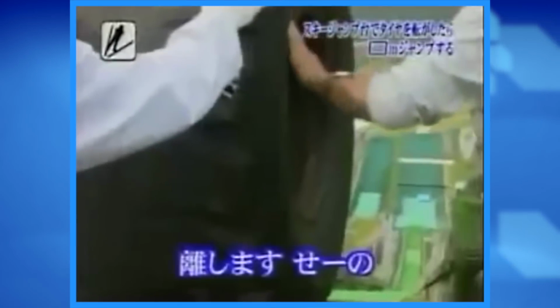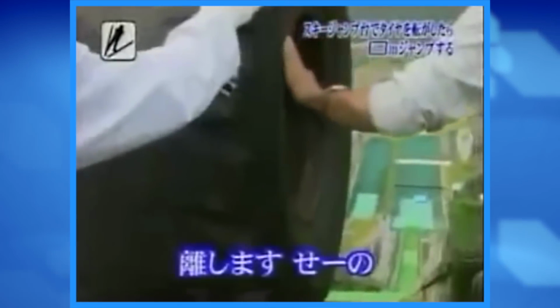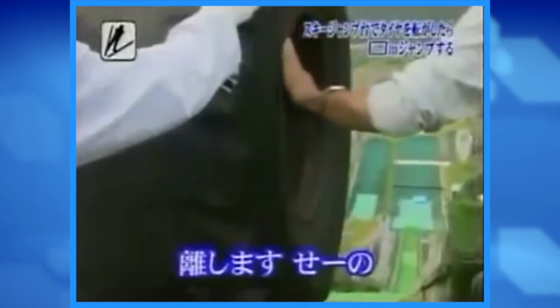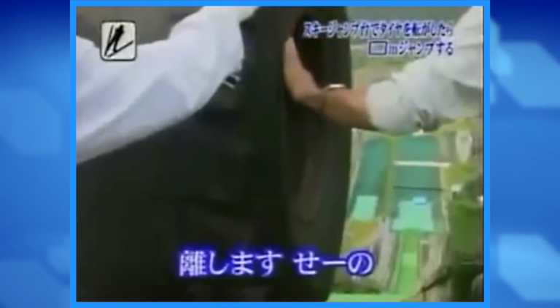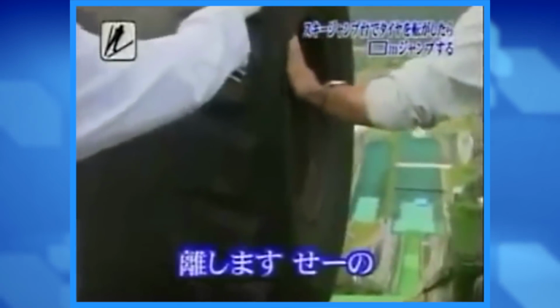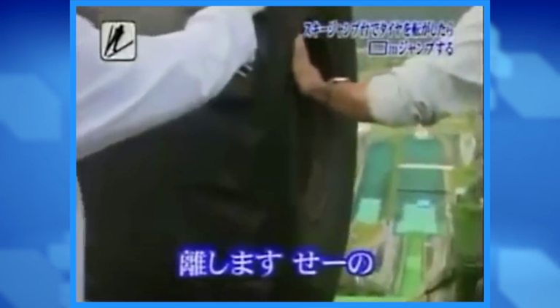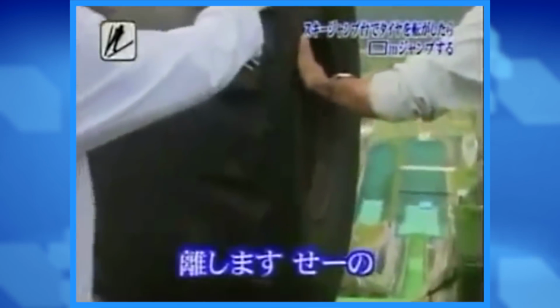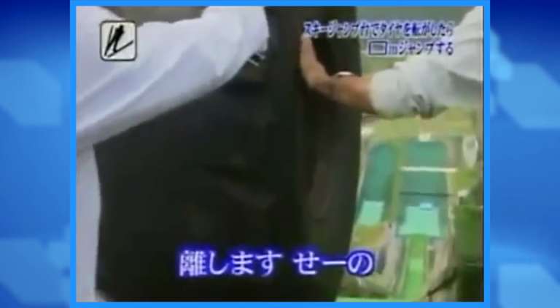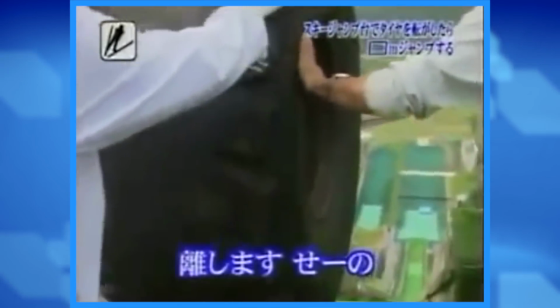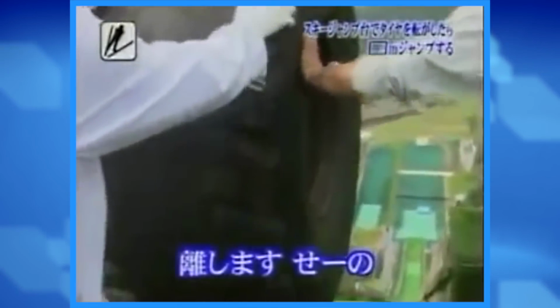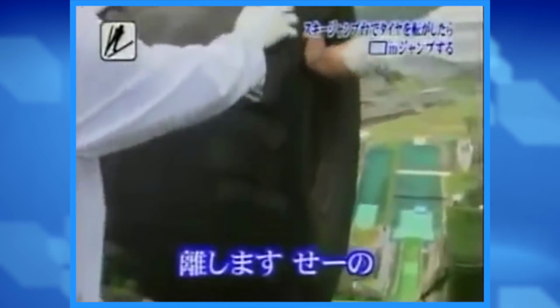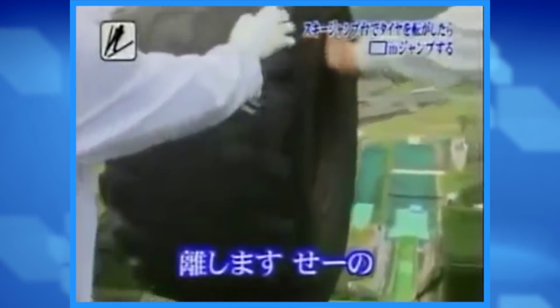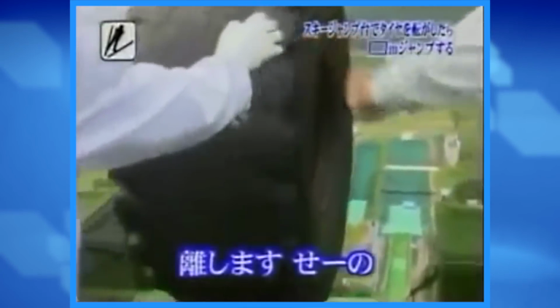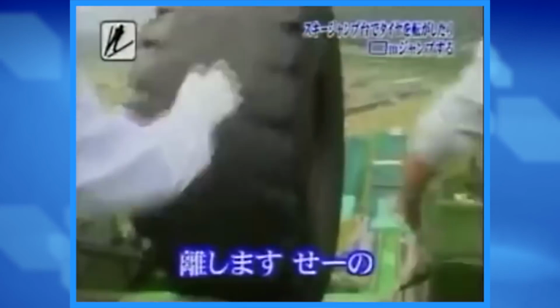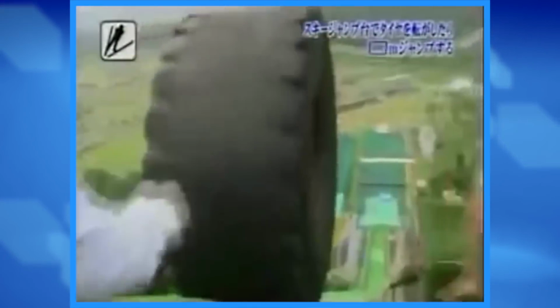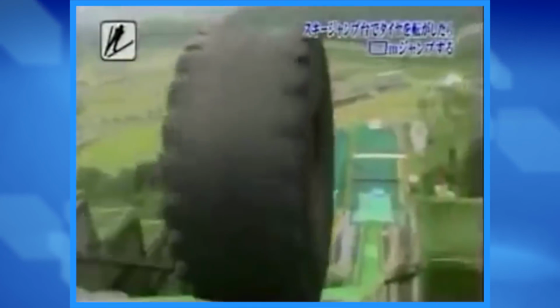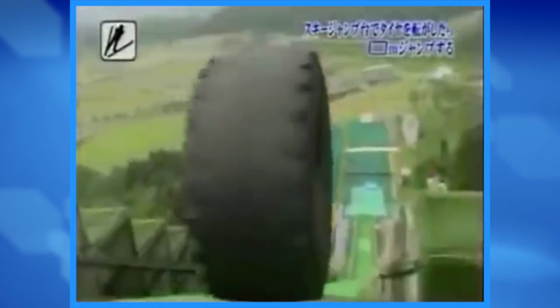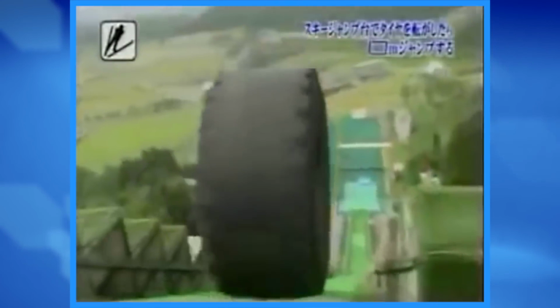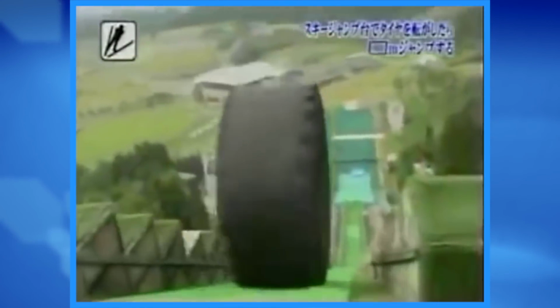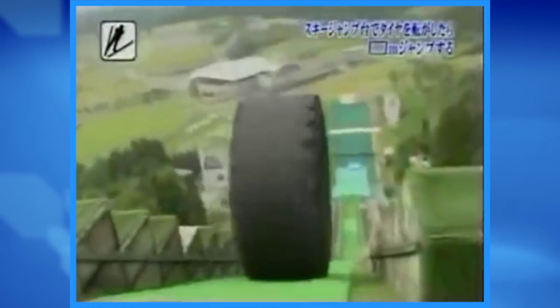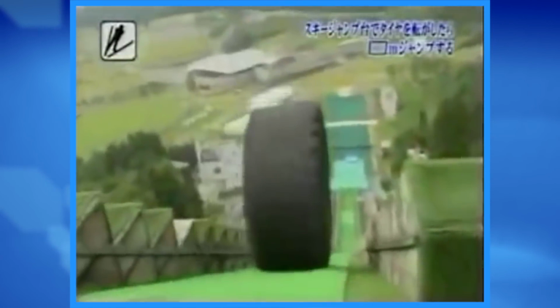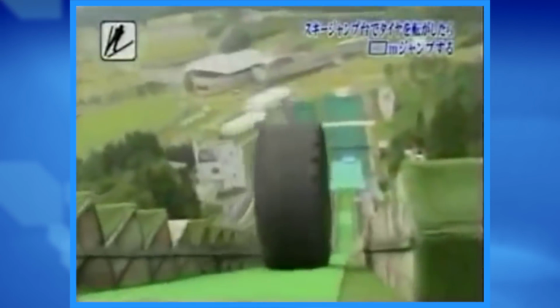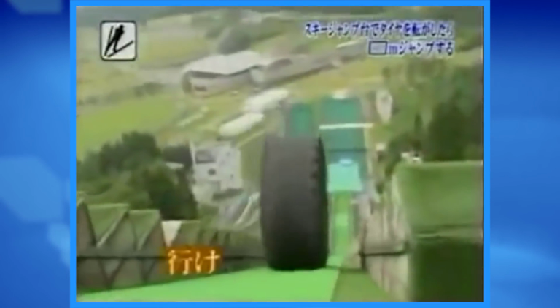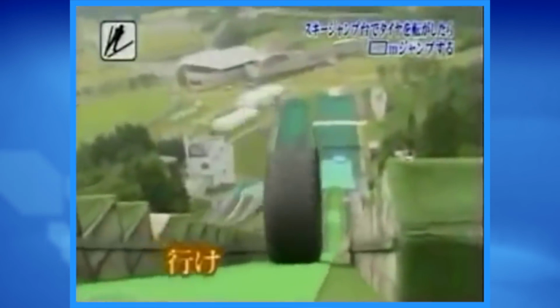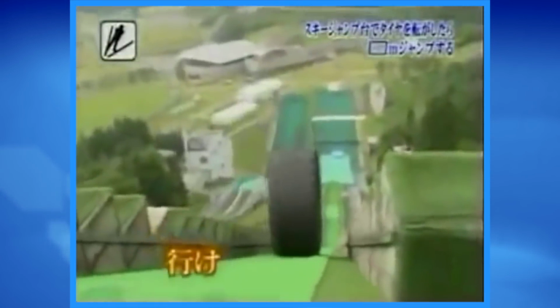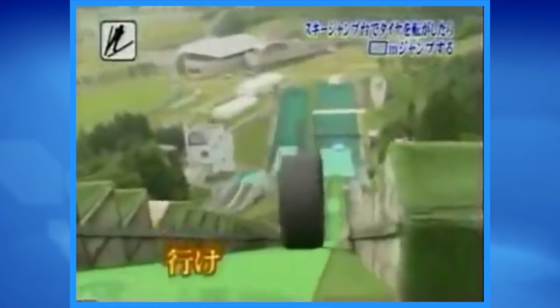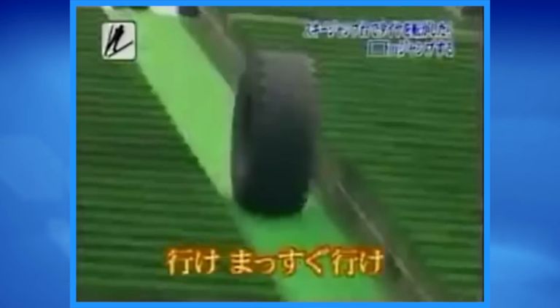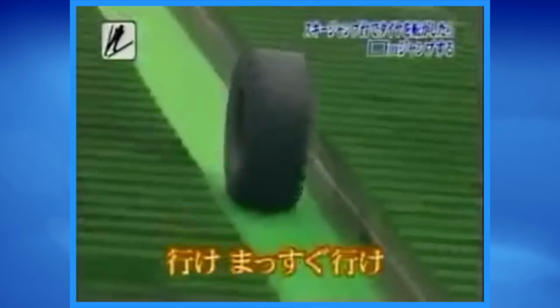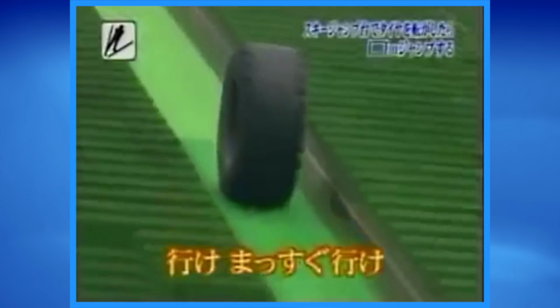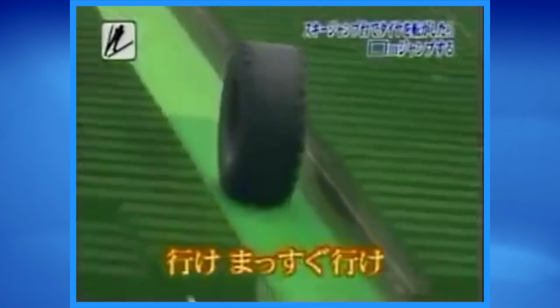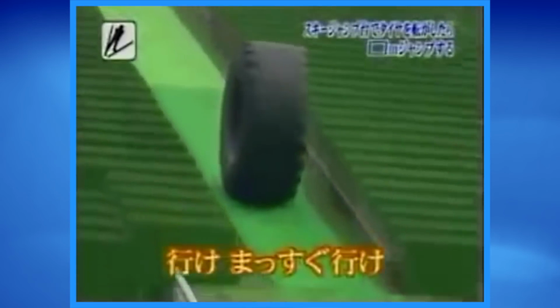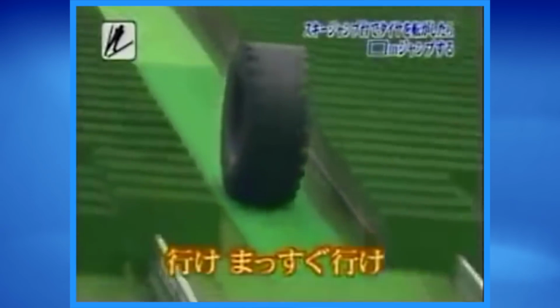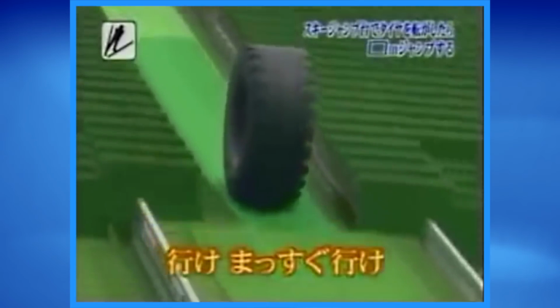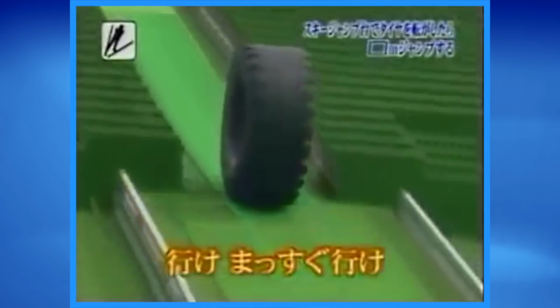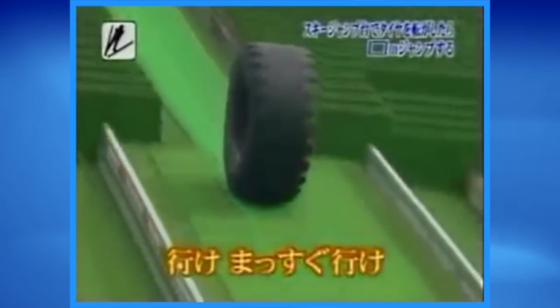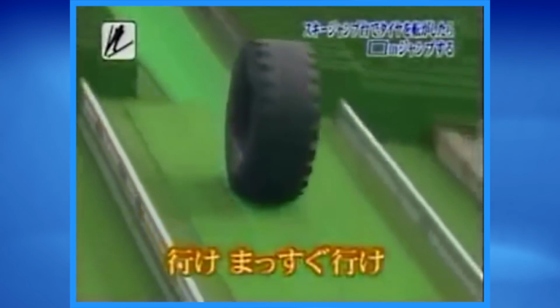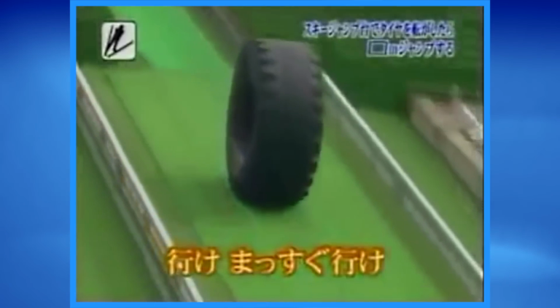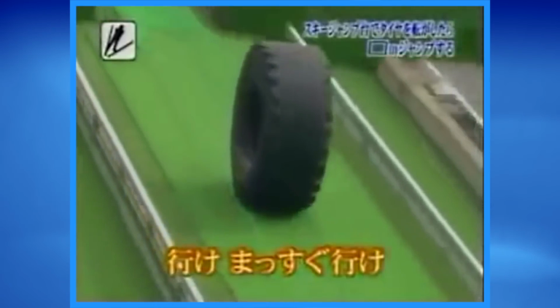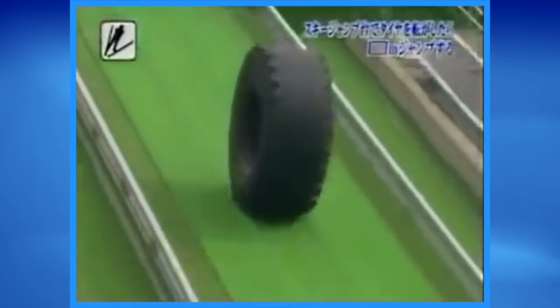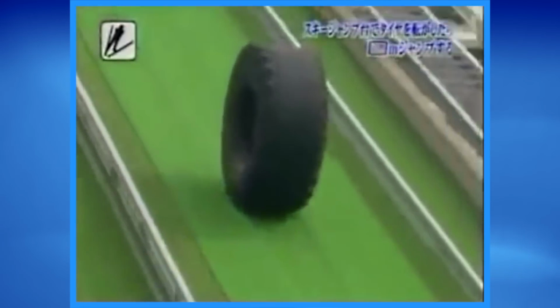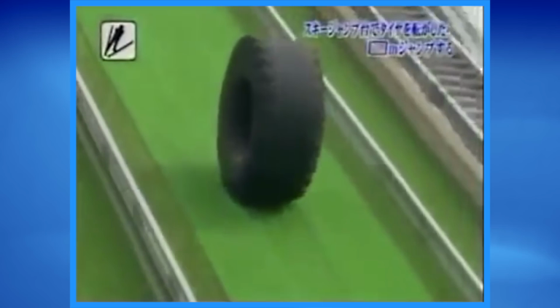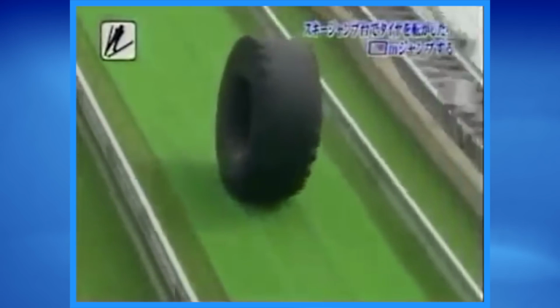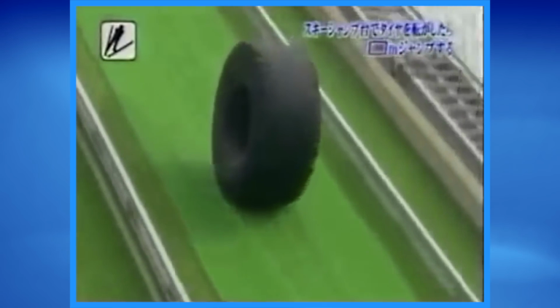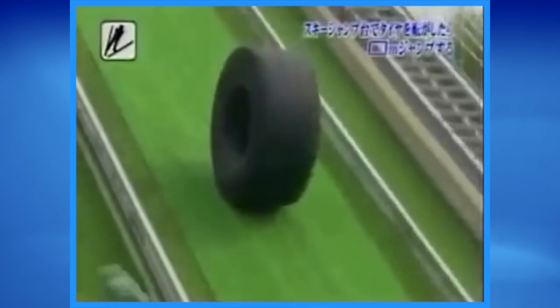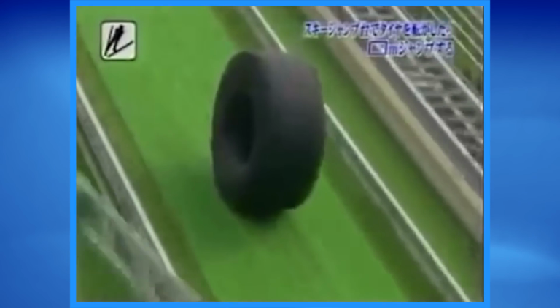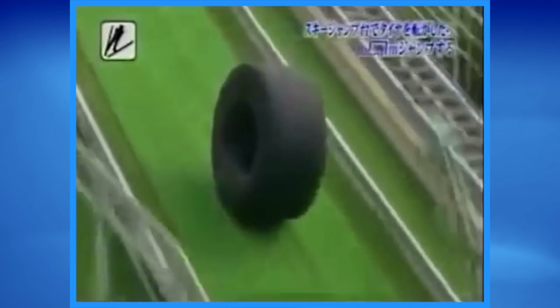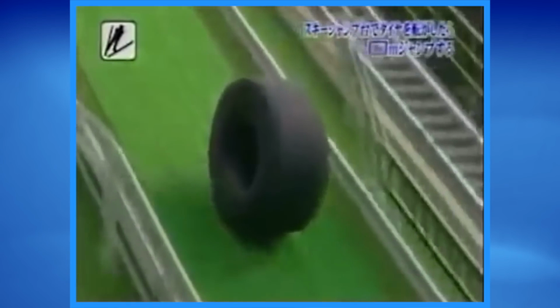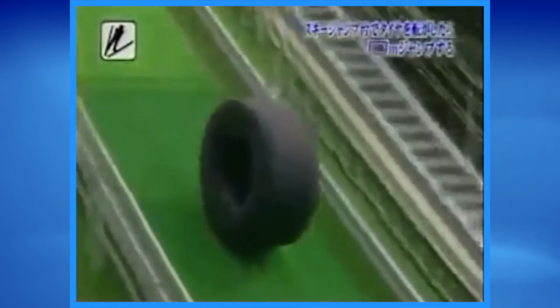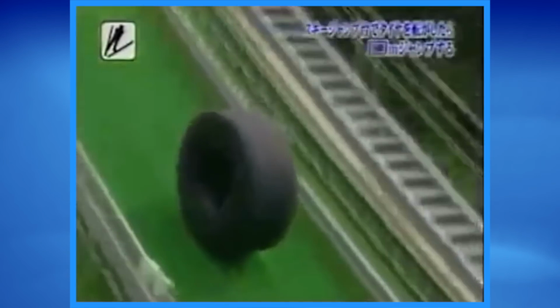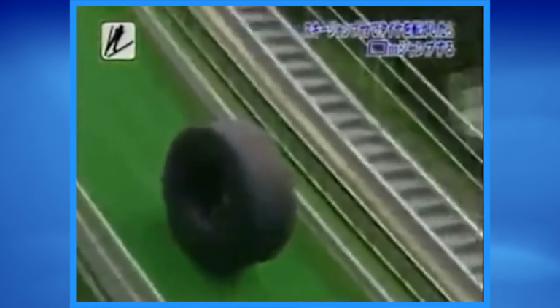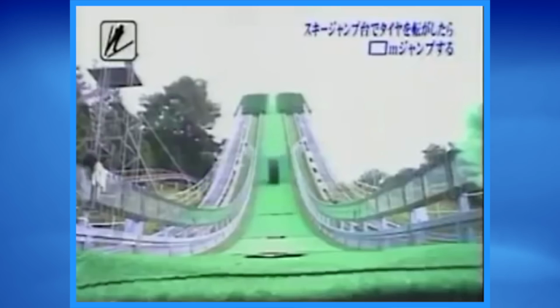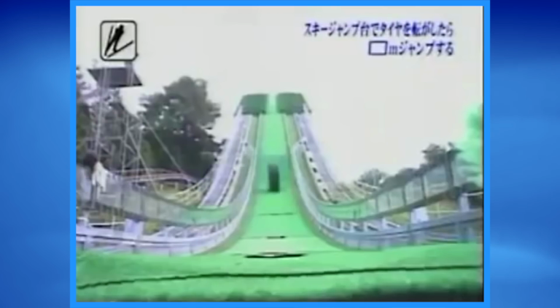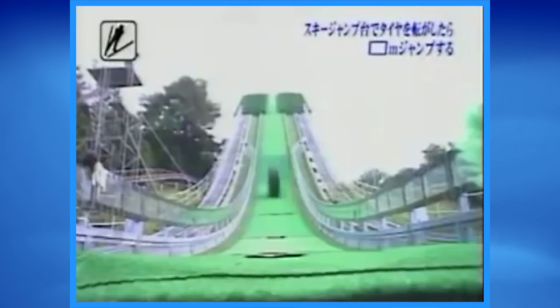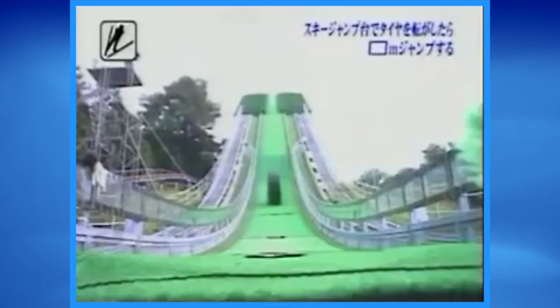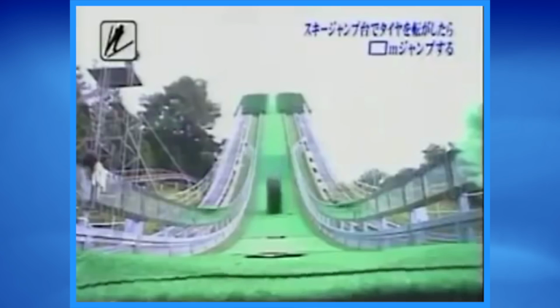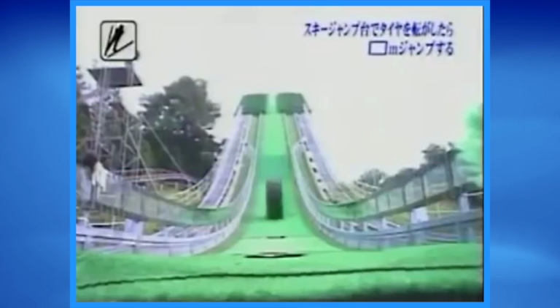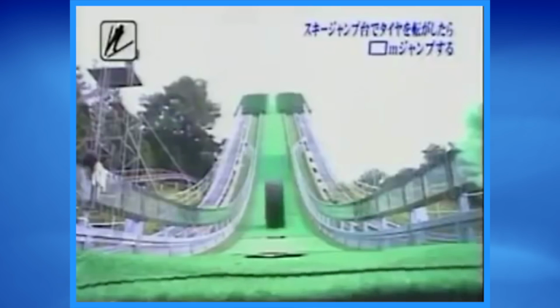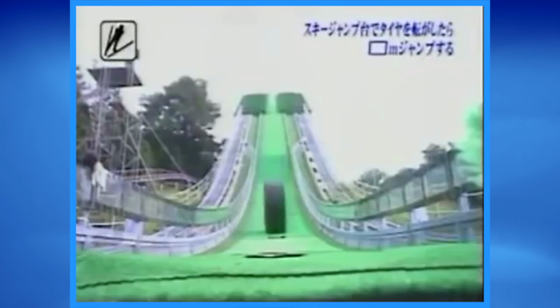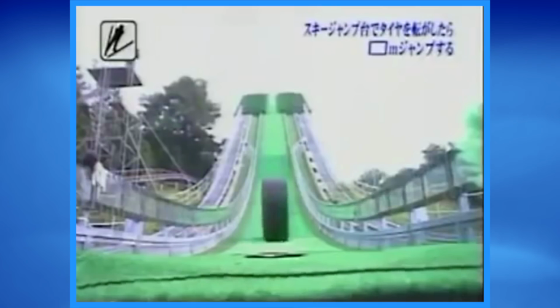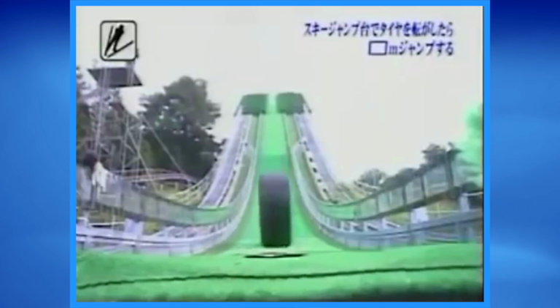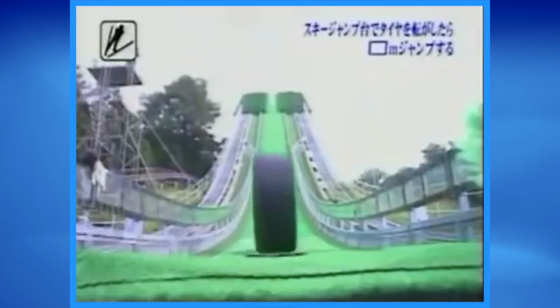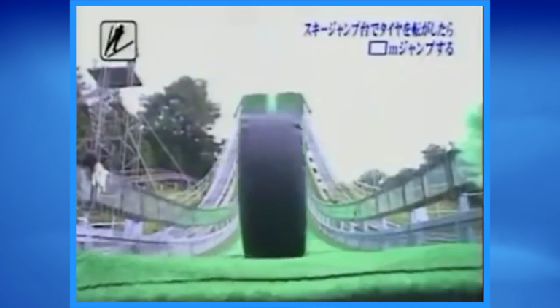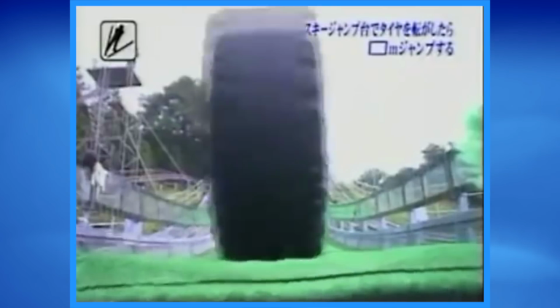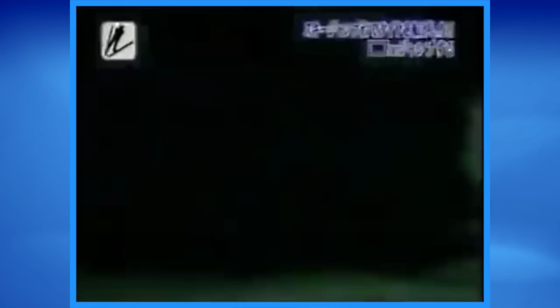Believe it or not, tire rolling has become more or less of a sport in Japan. Watch them as they rolled this massive two-ton tire down a ski slope.